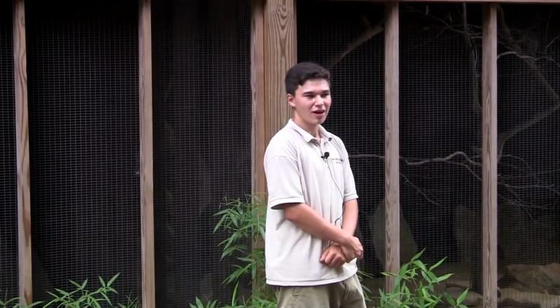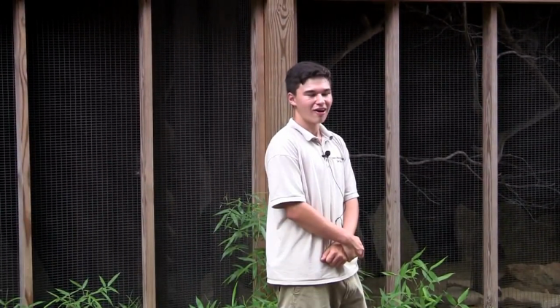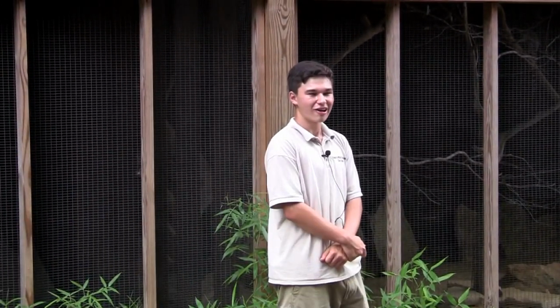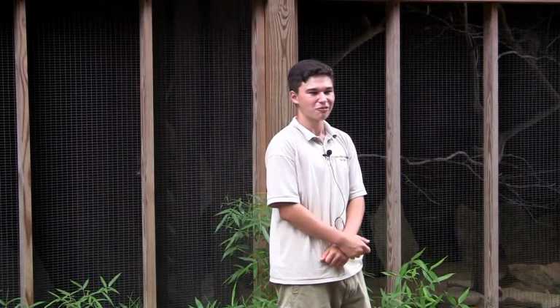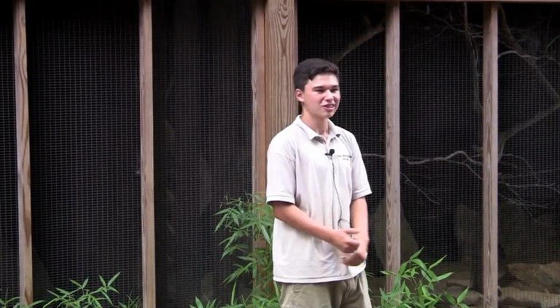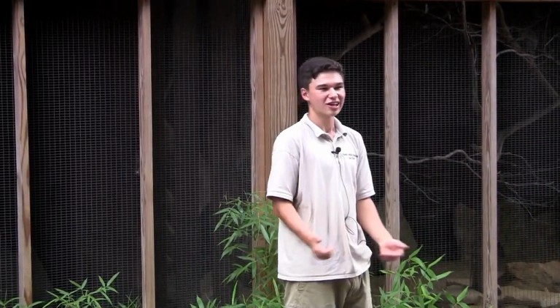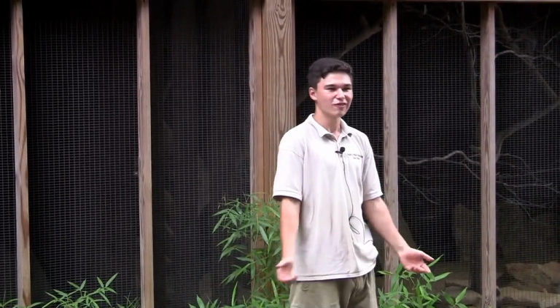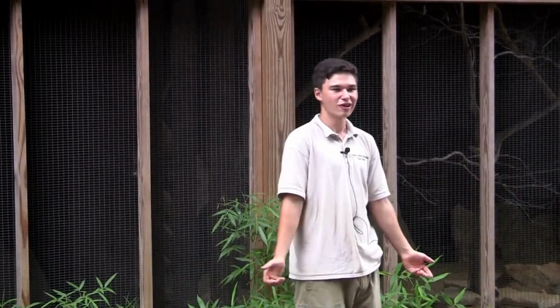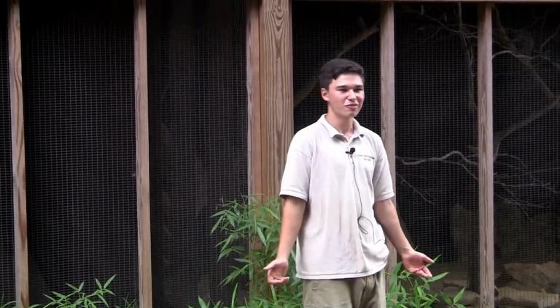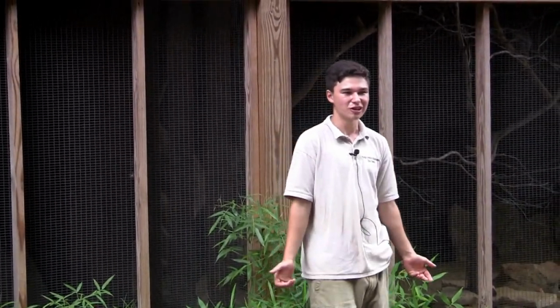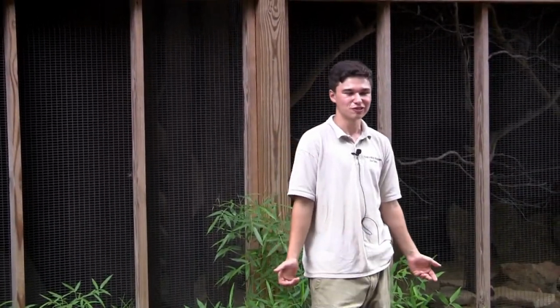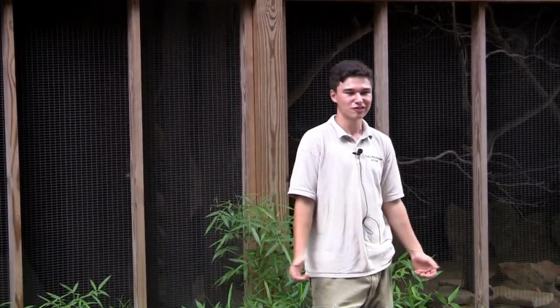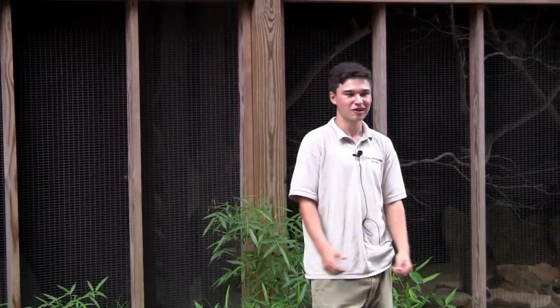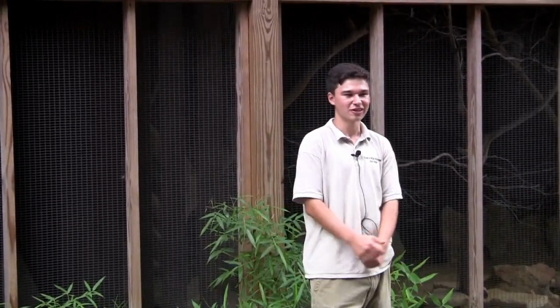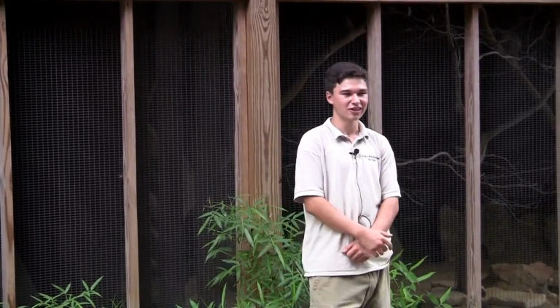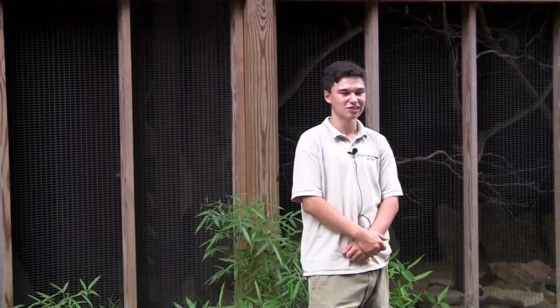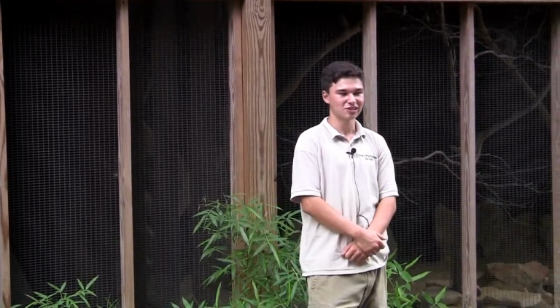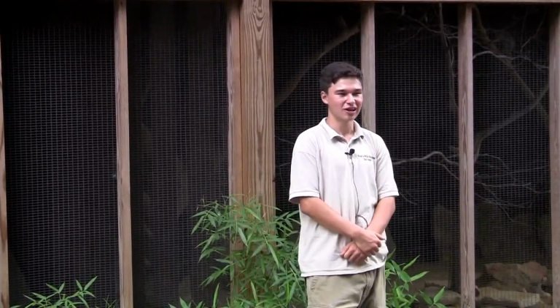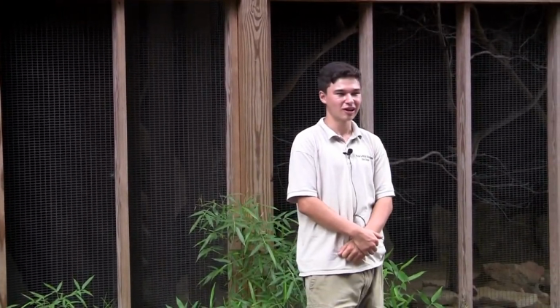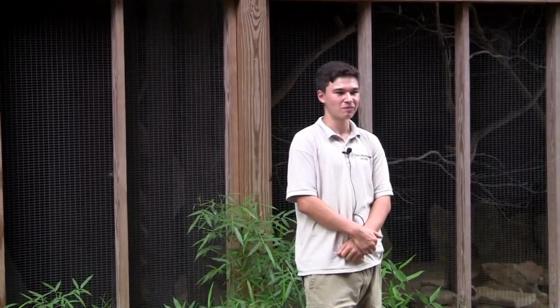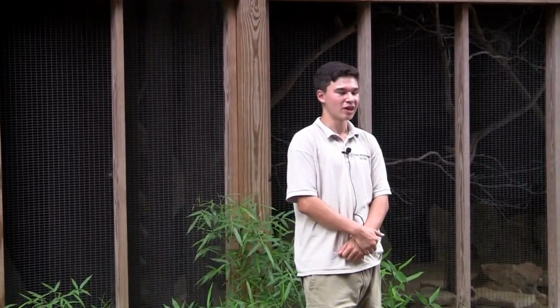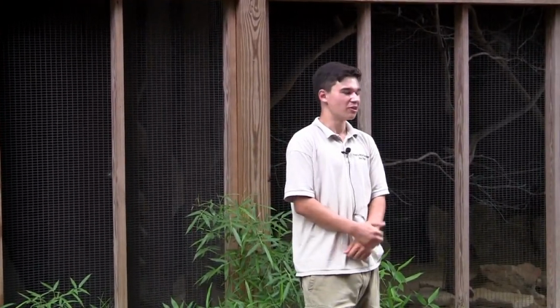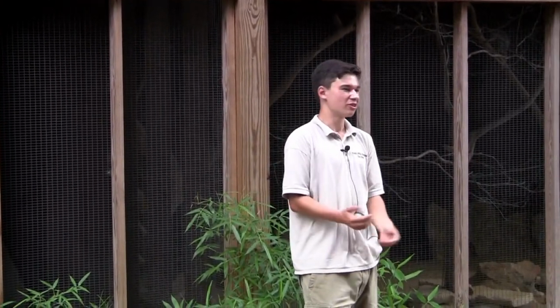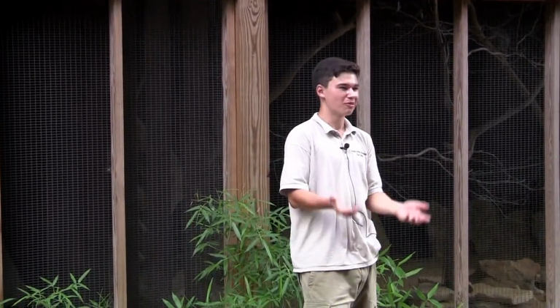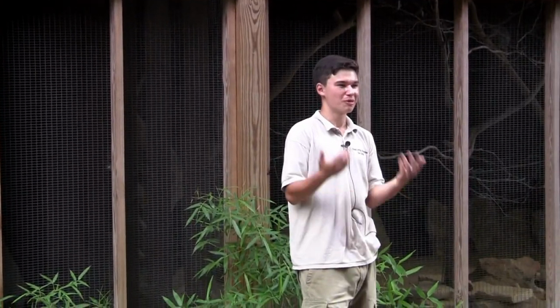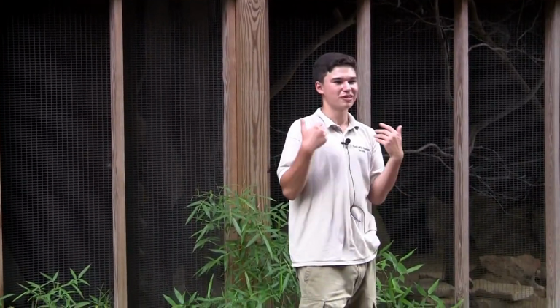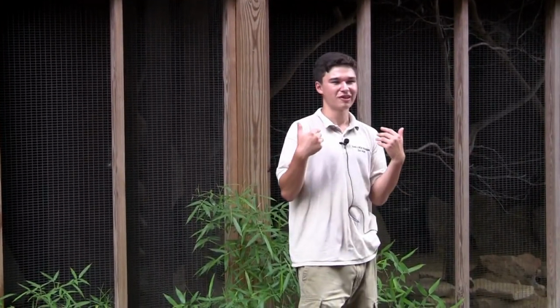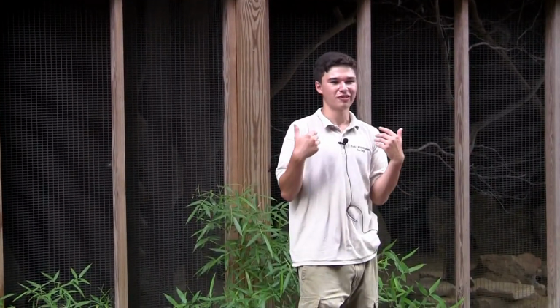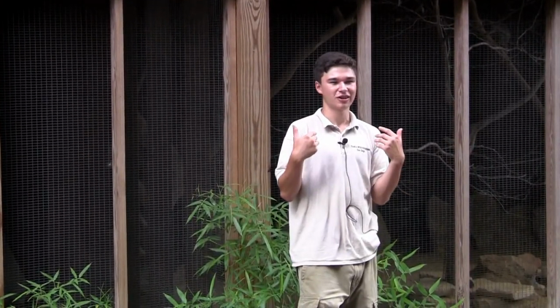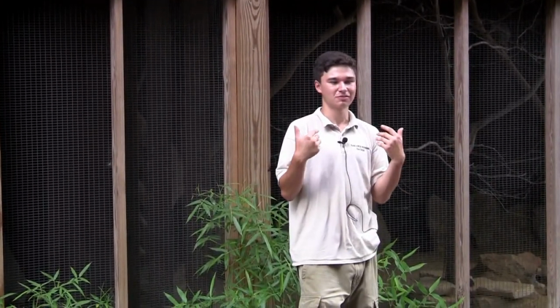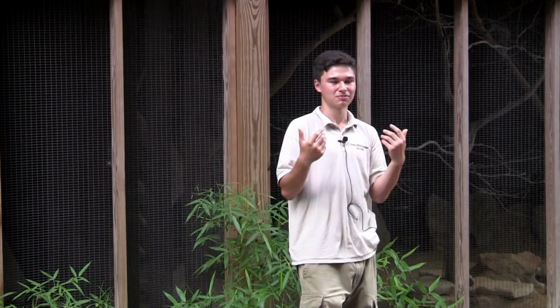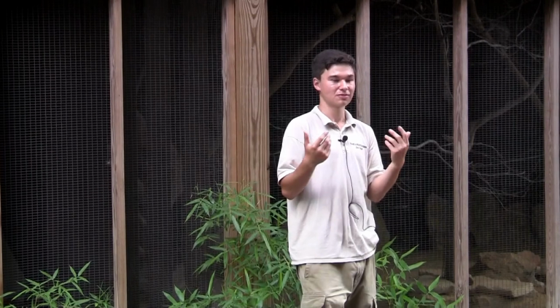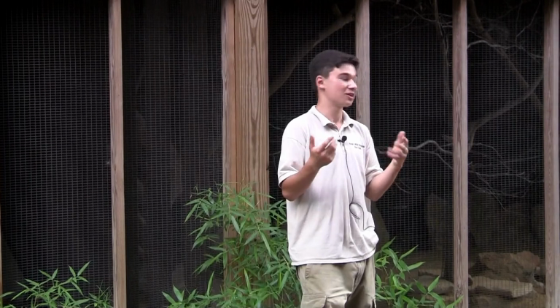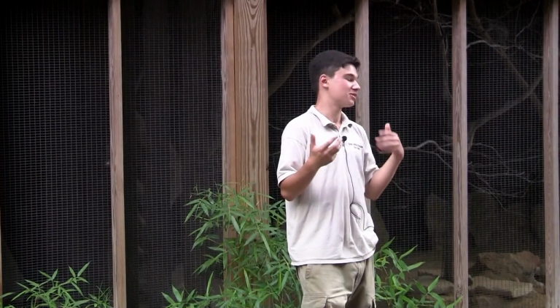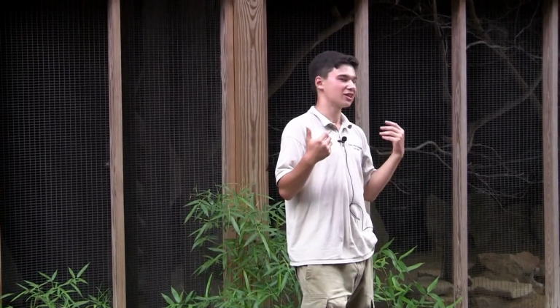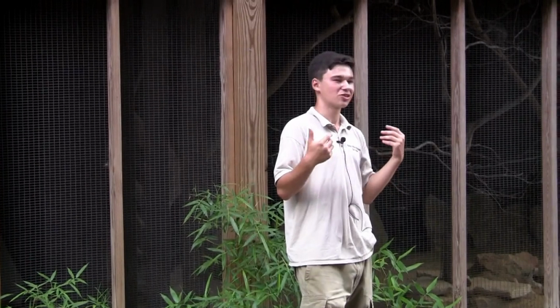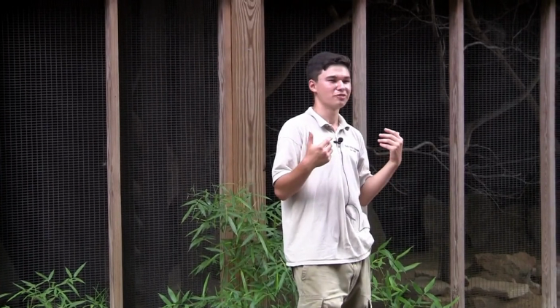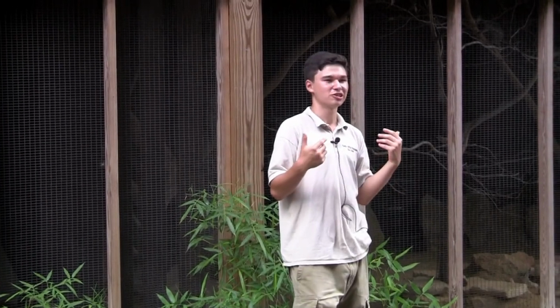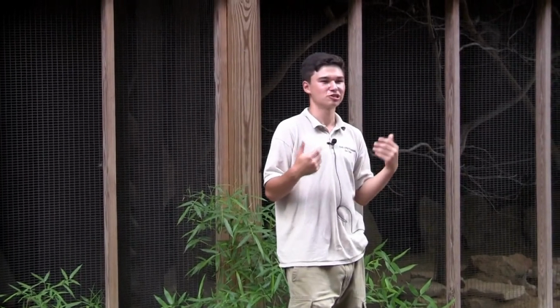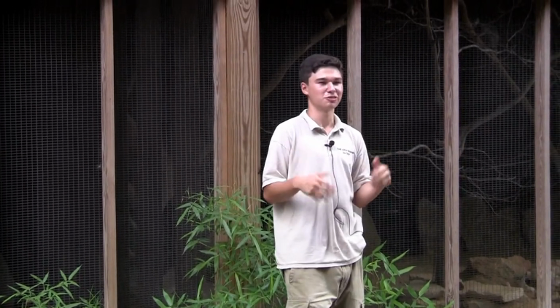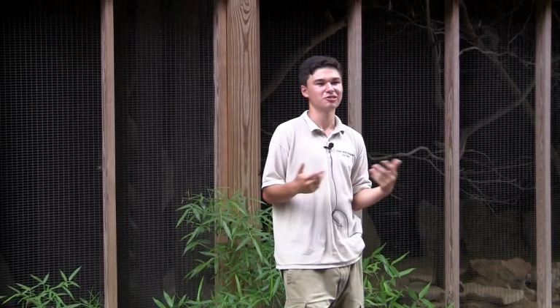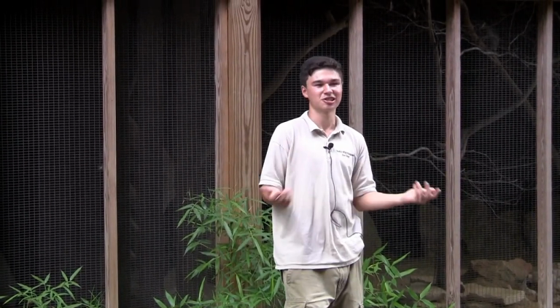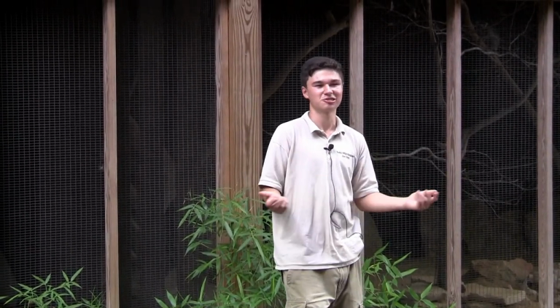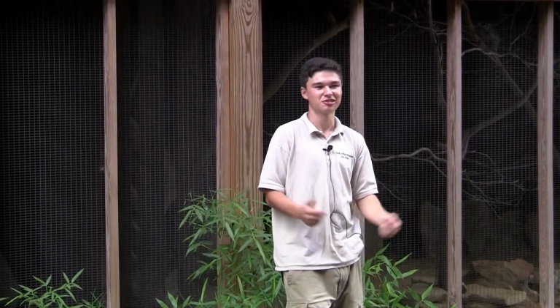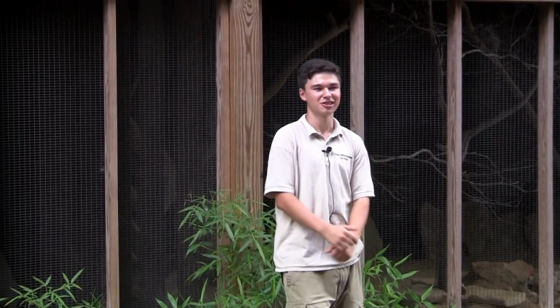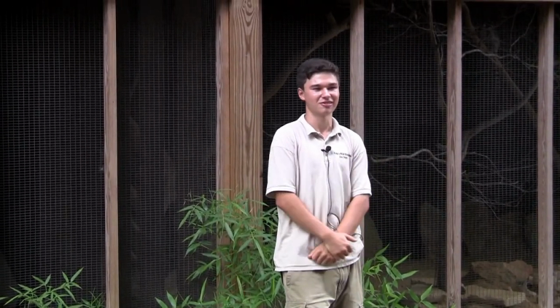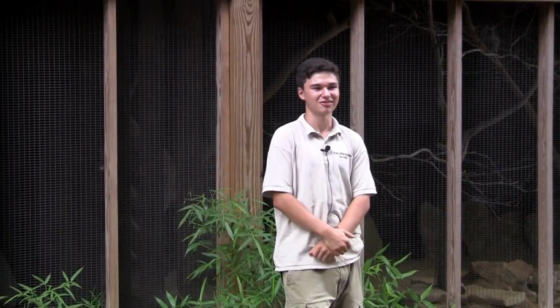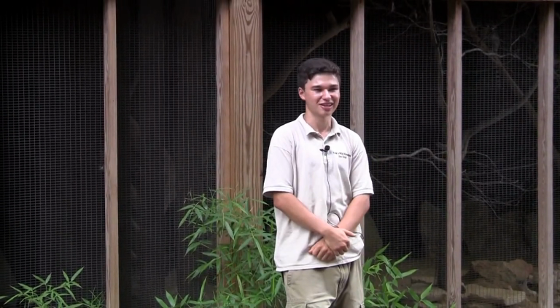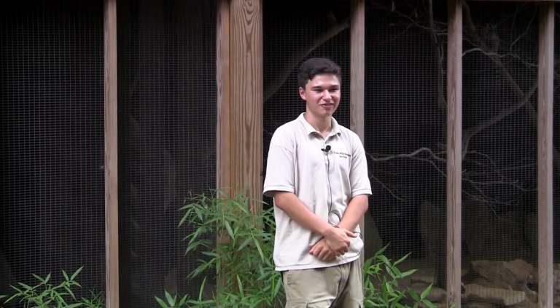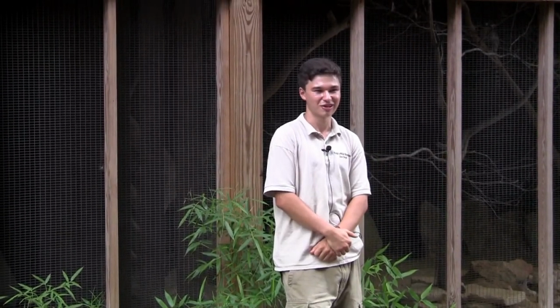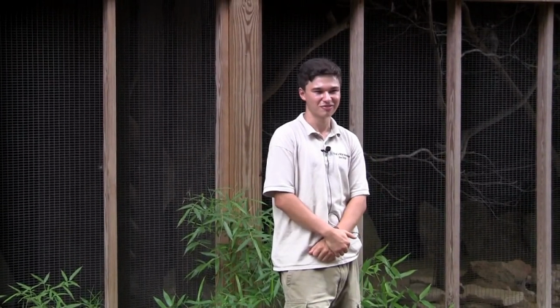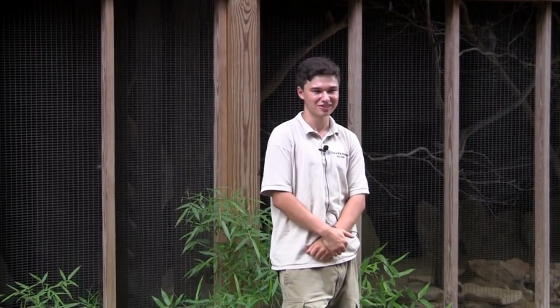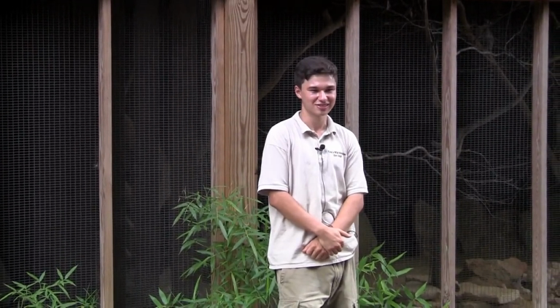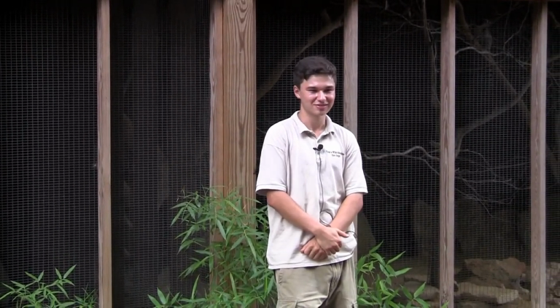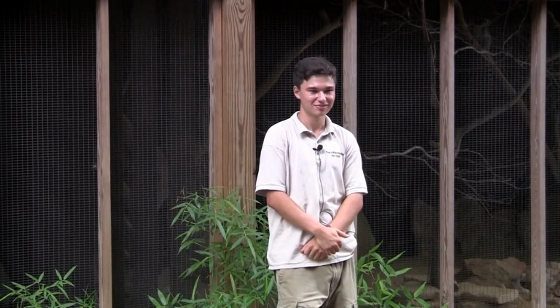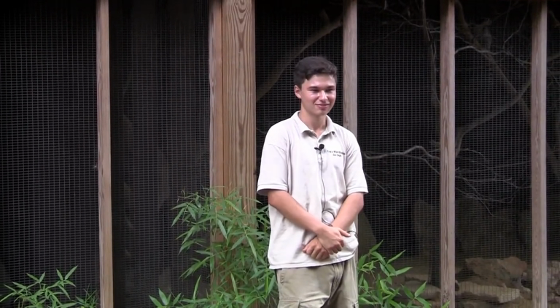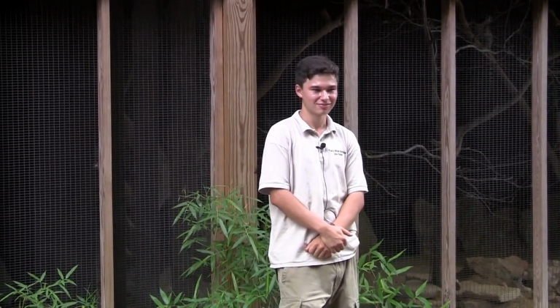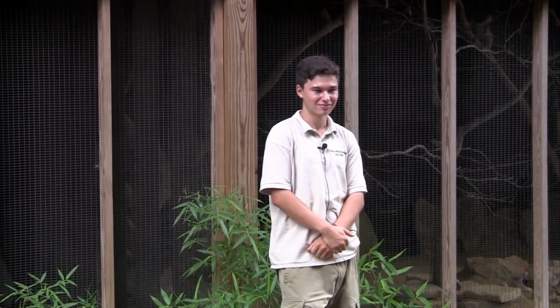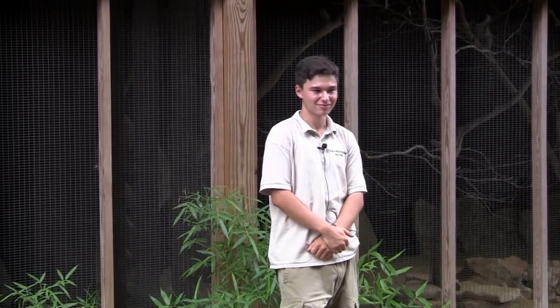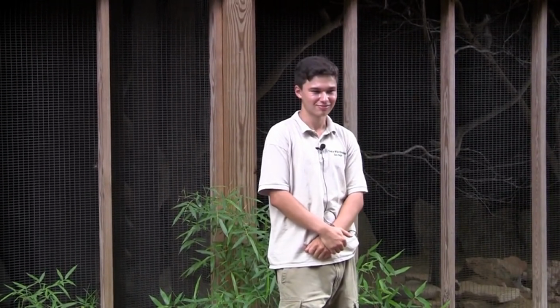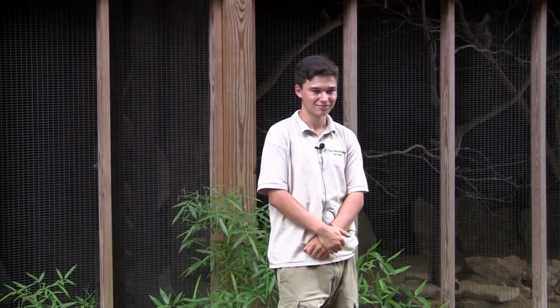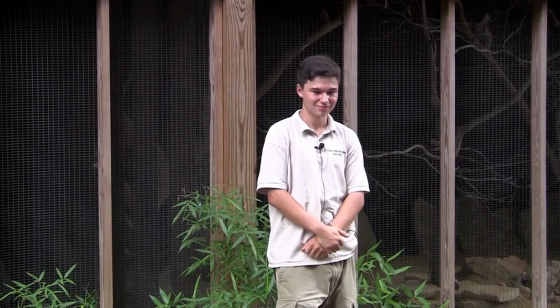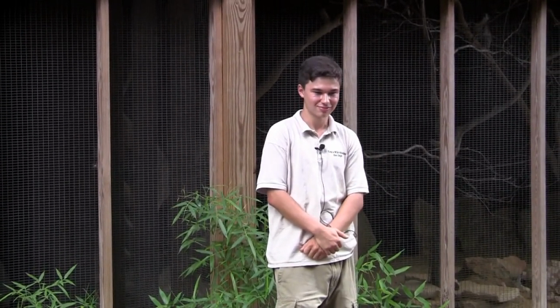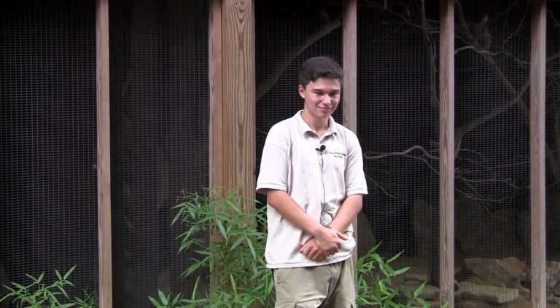Thank you very much for coming, guys. You can come up and take some pictures. Thank you very much.